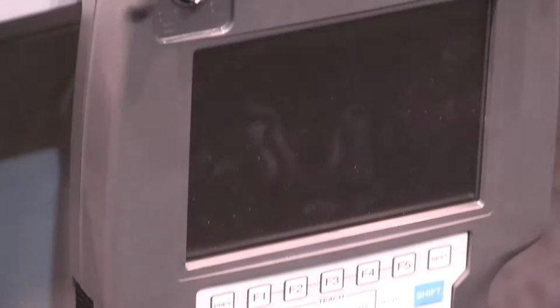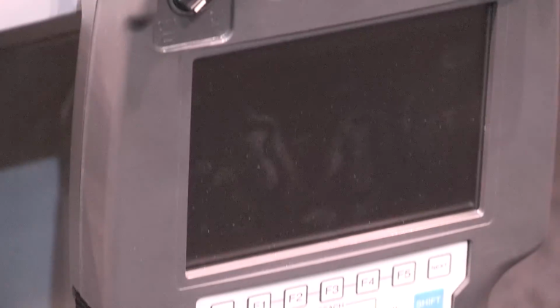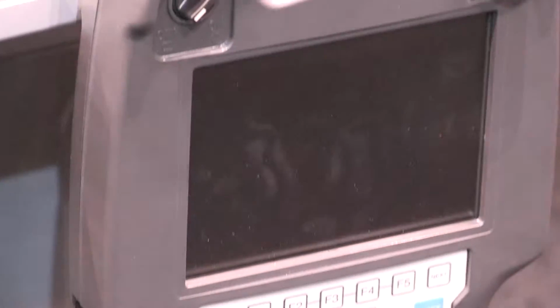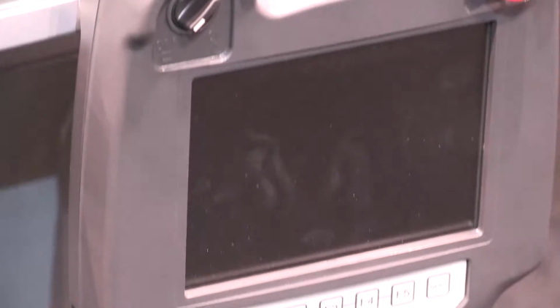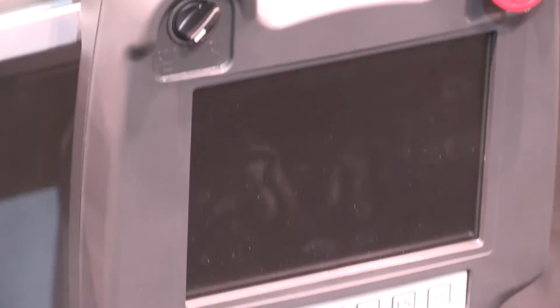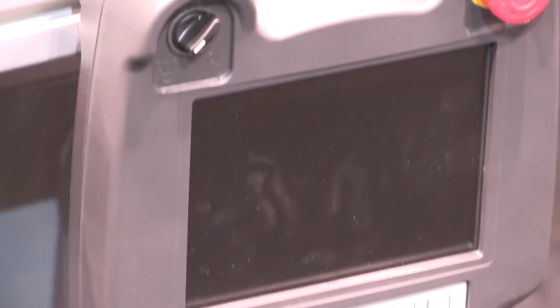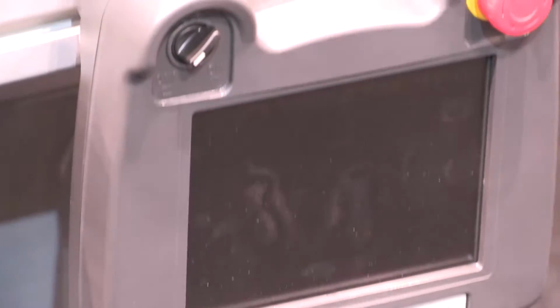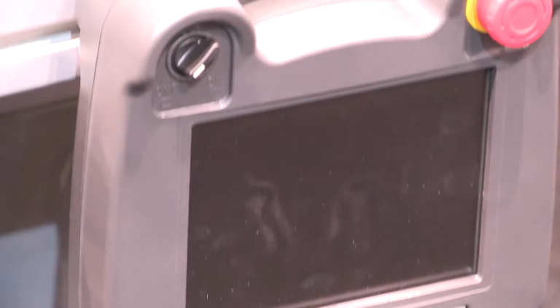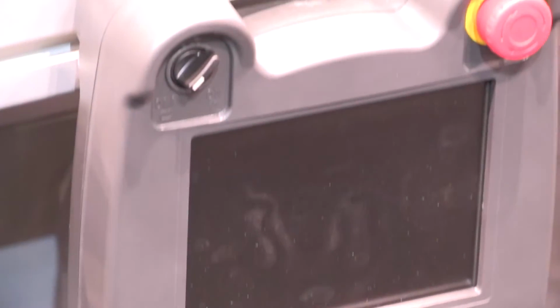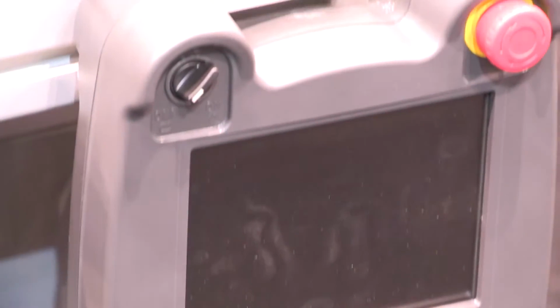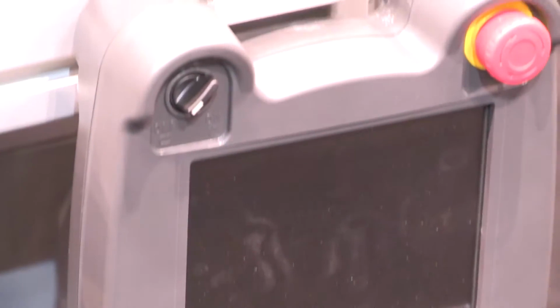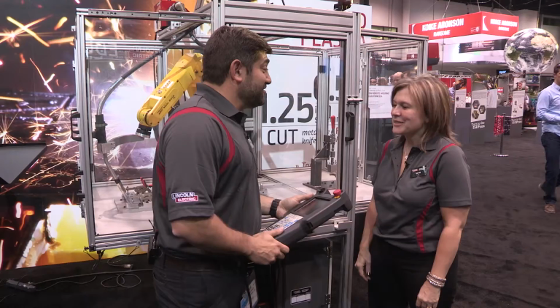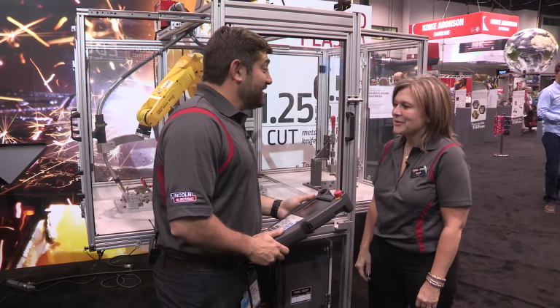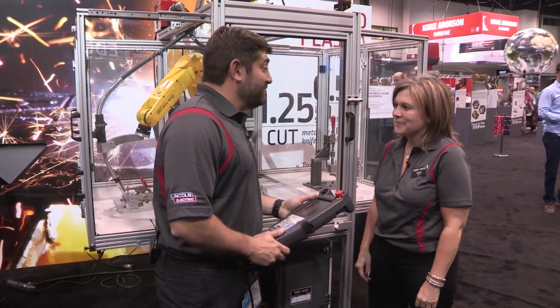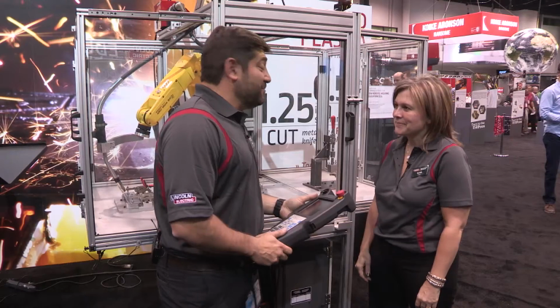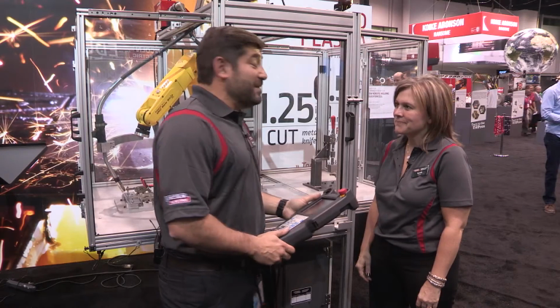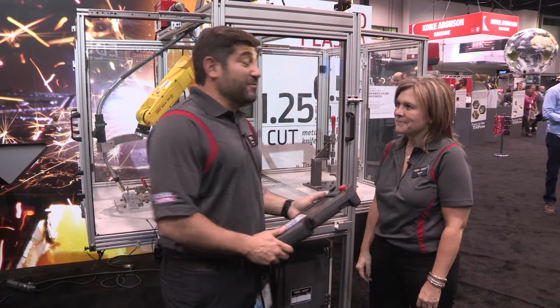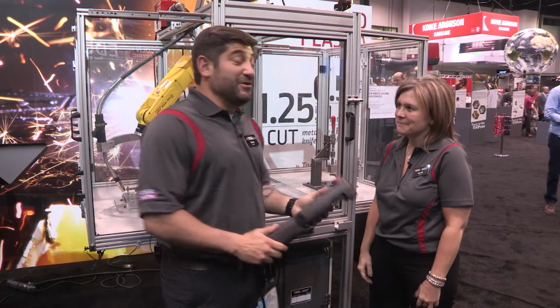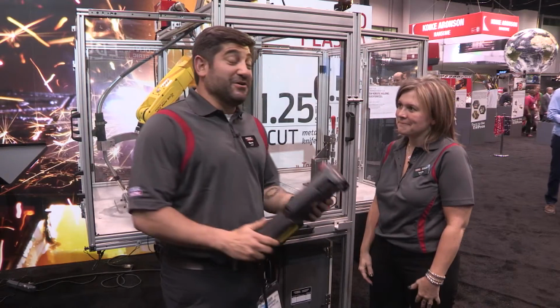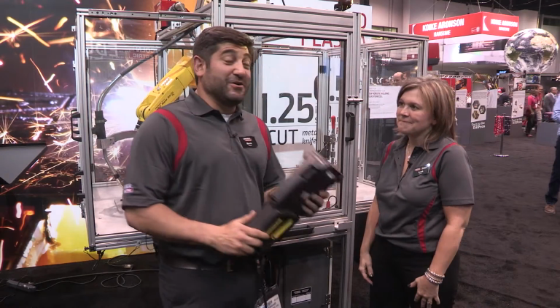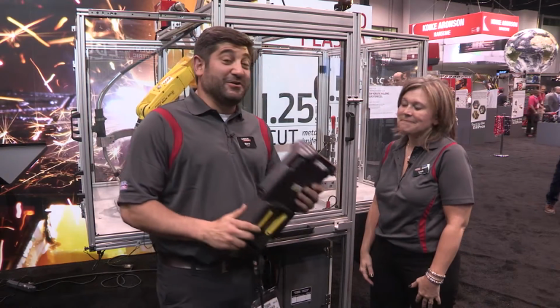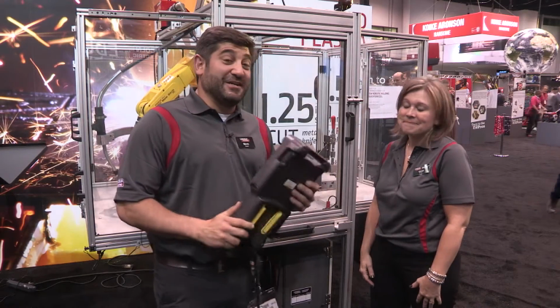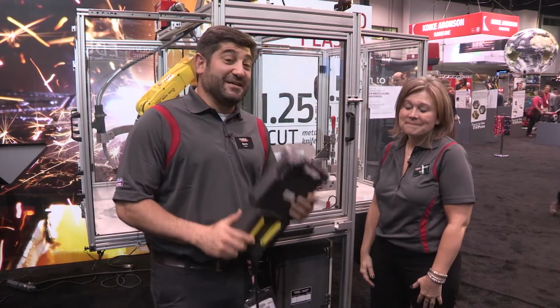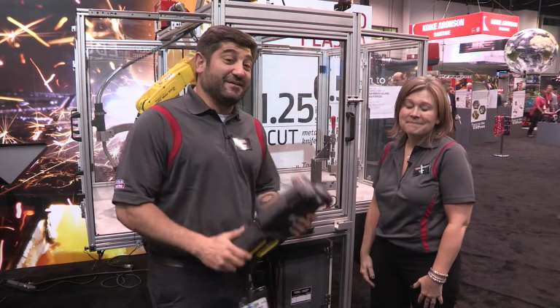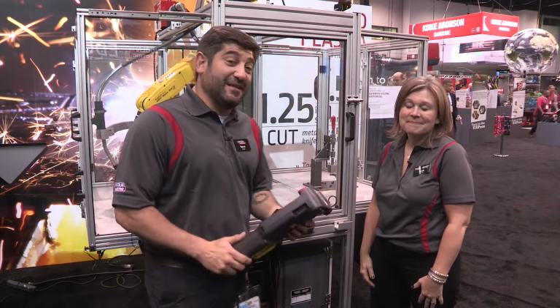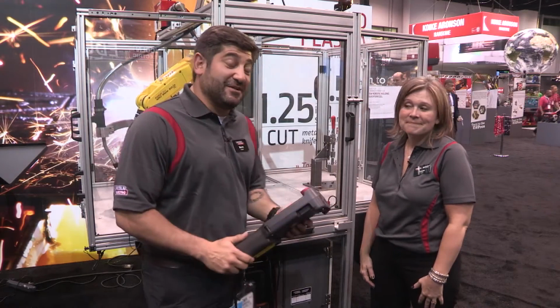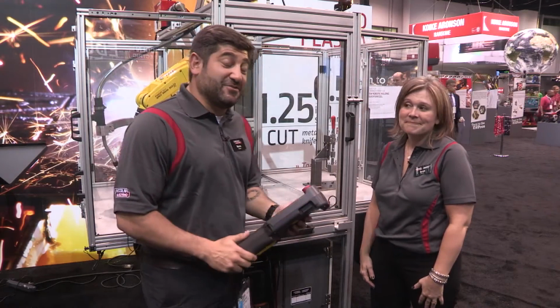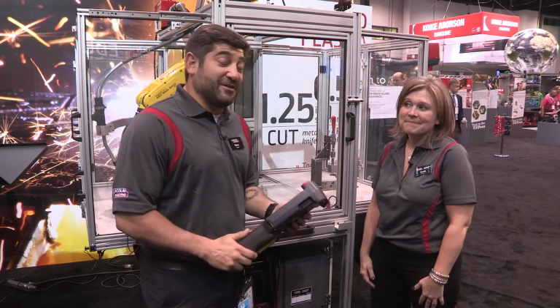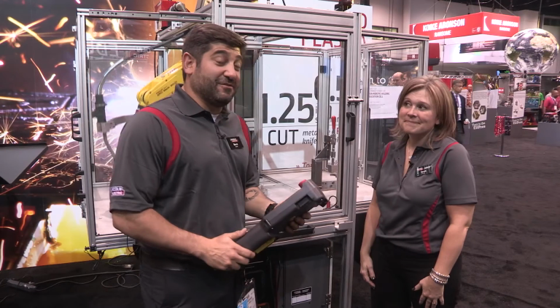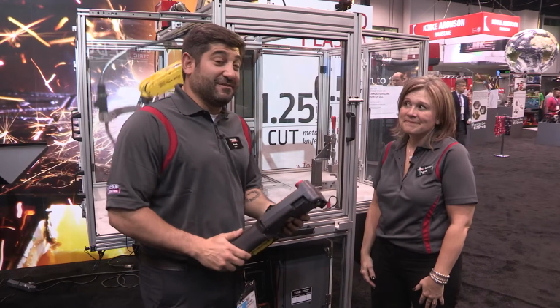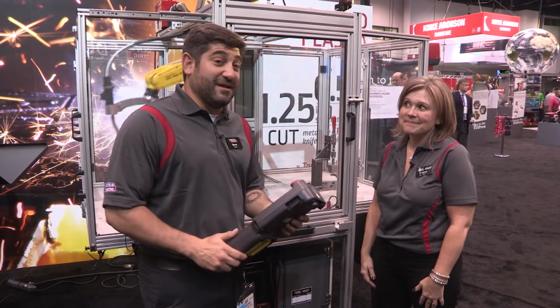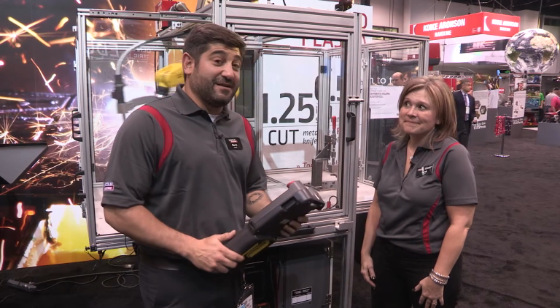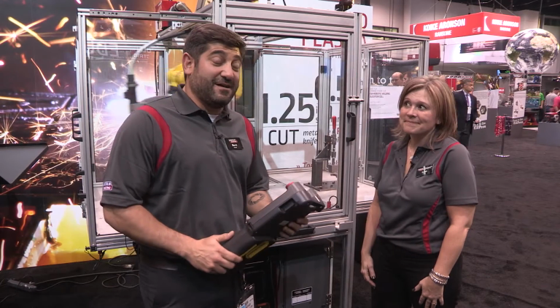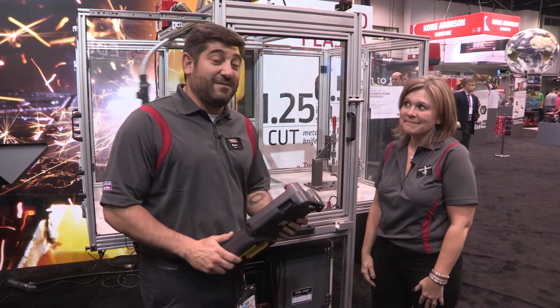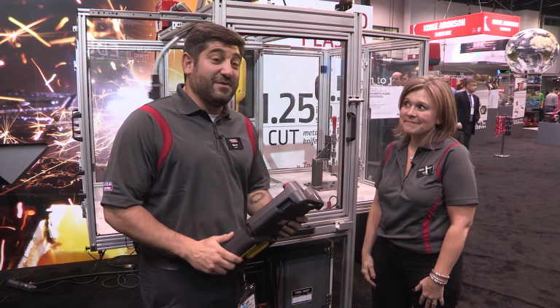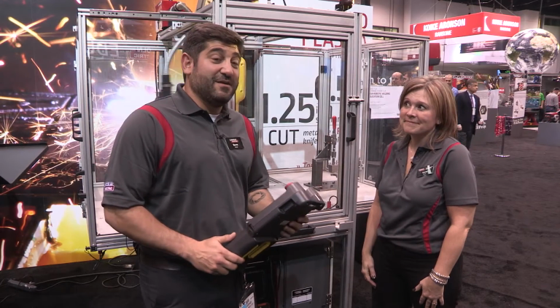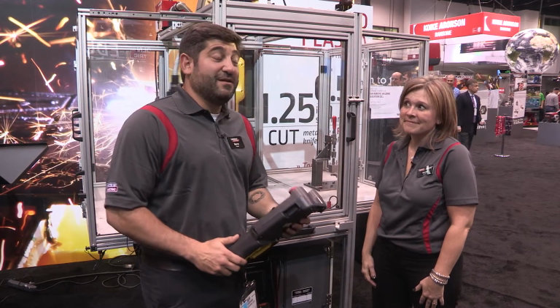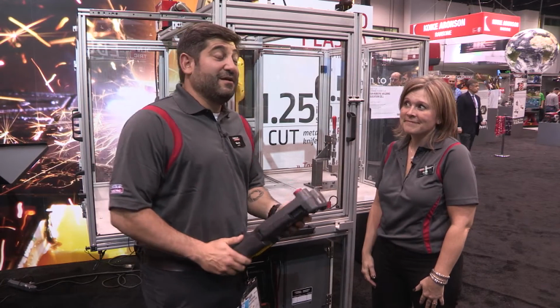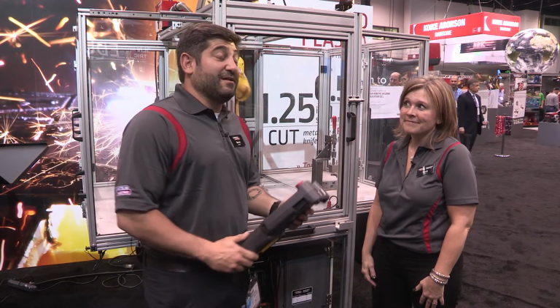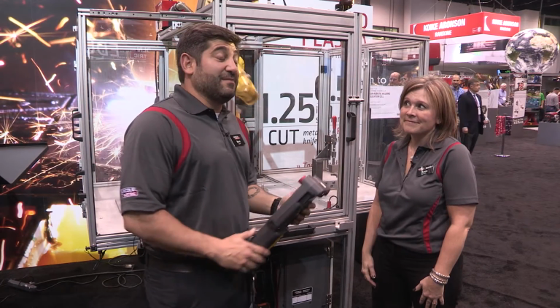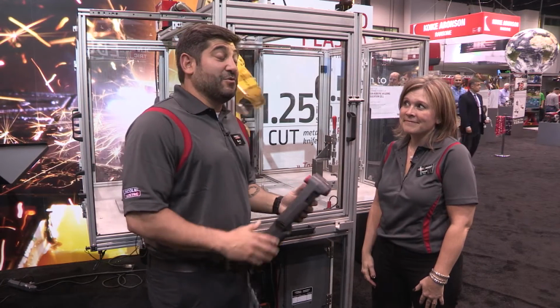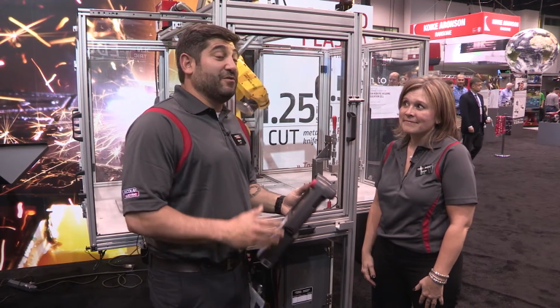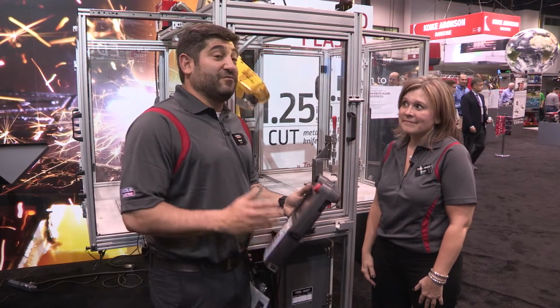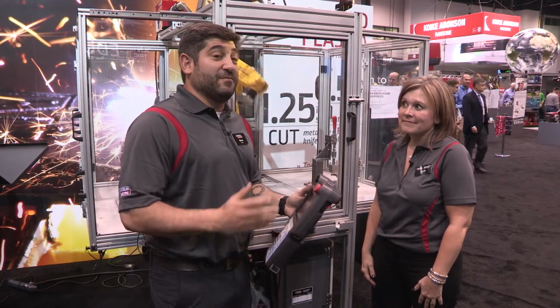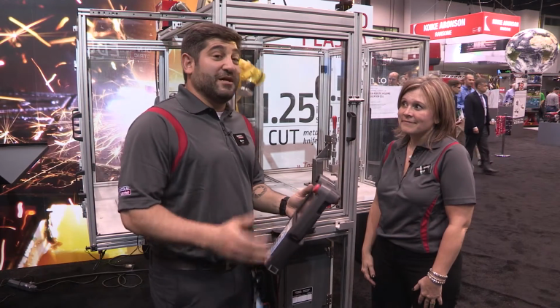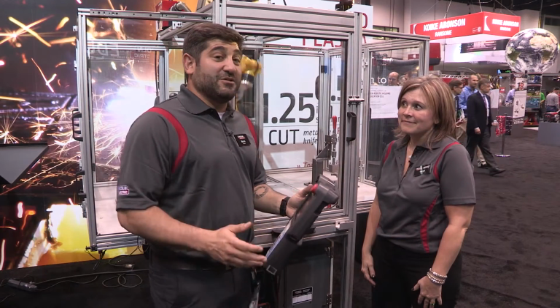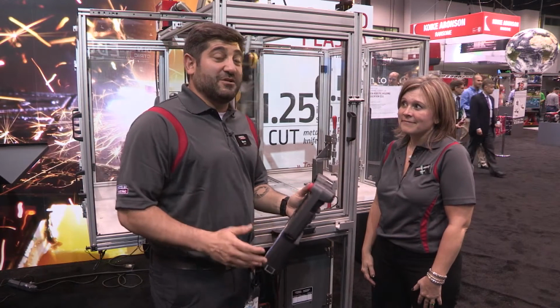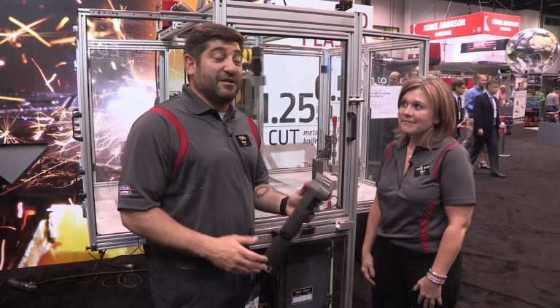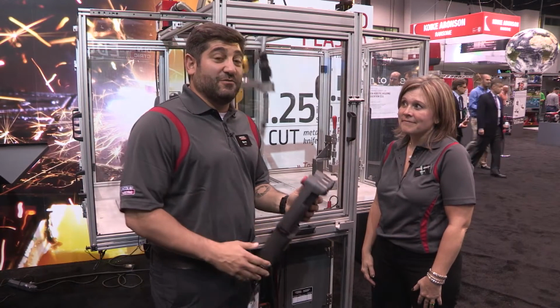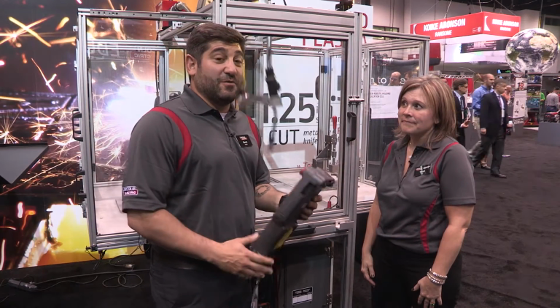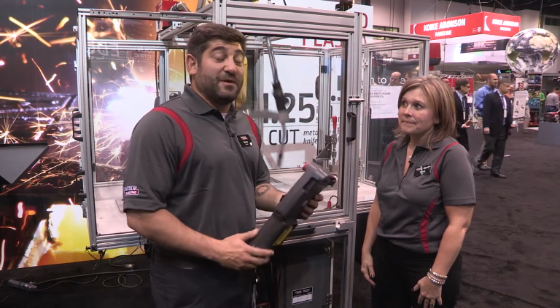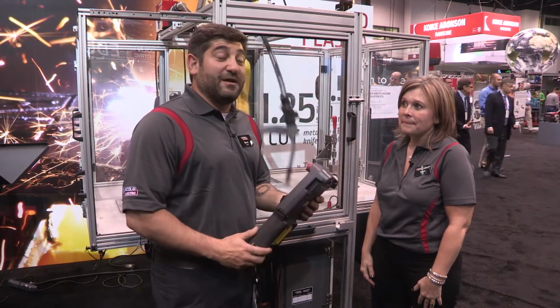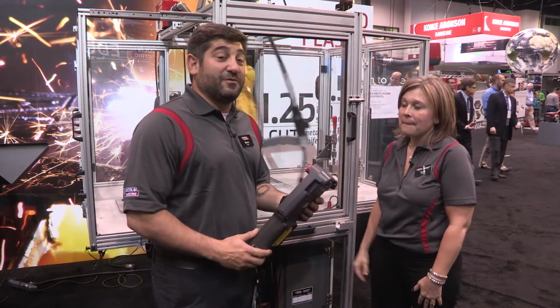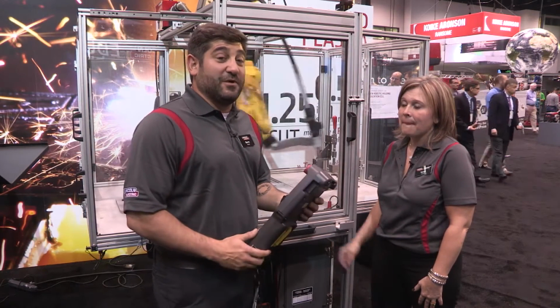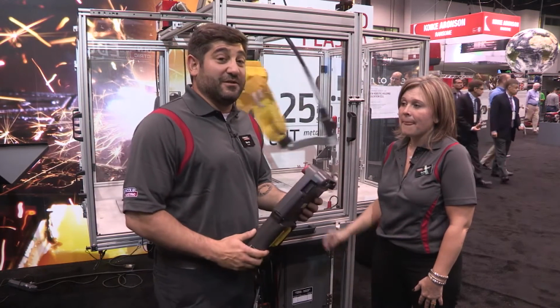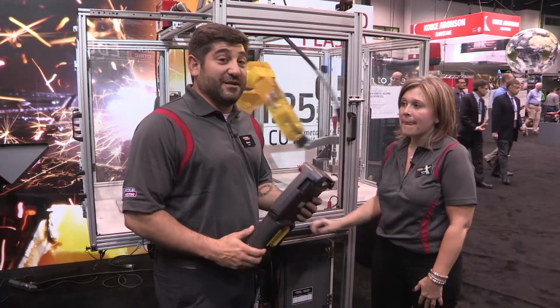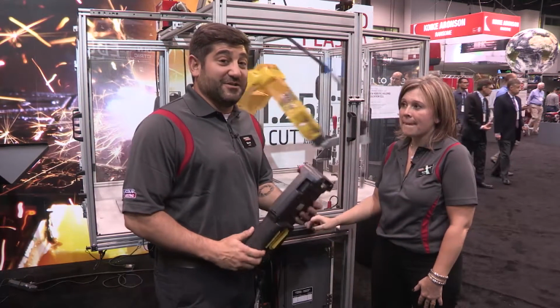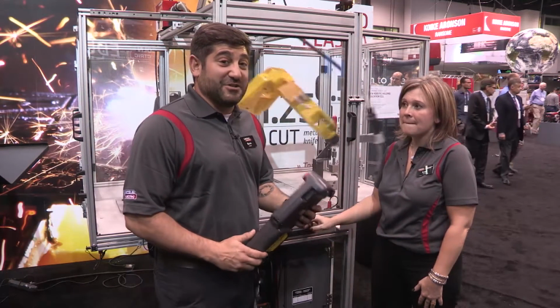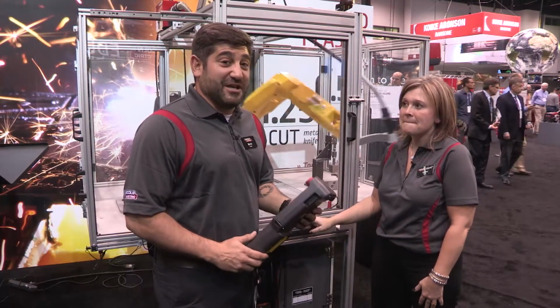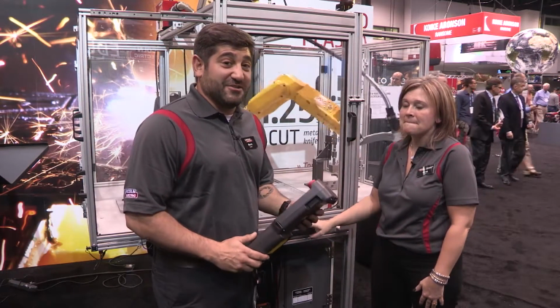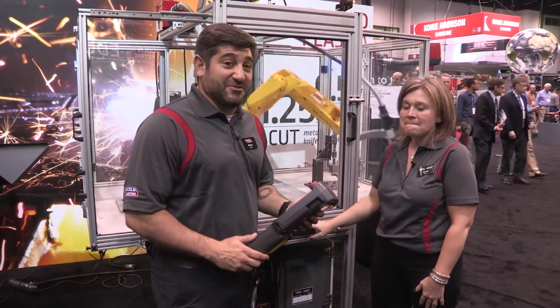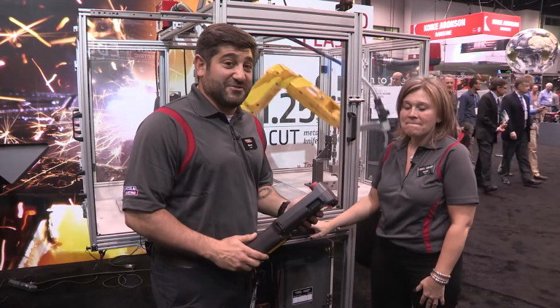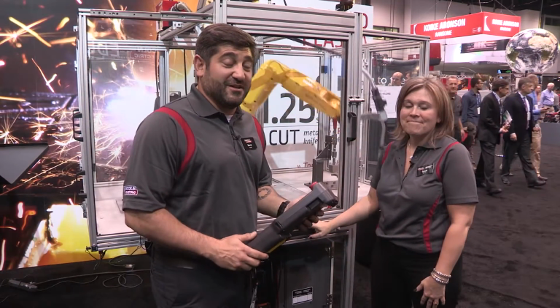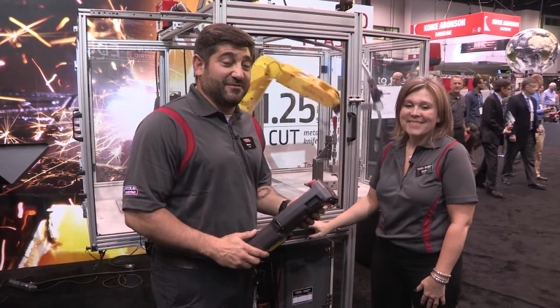Sarah, thank you again for your time. Remember, you can go to LincolnElectric.com and get more information on the Robotic Welding Education Center.